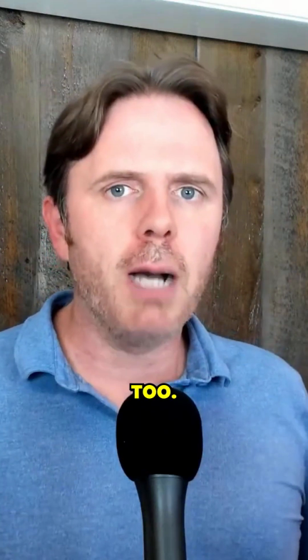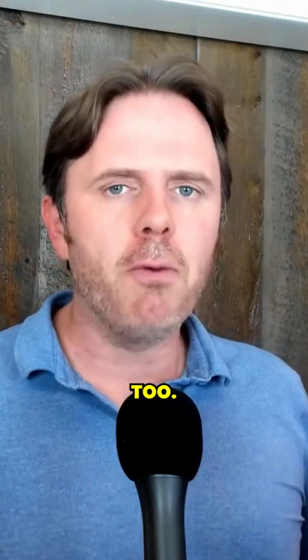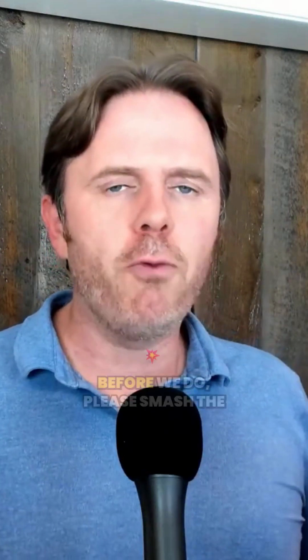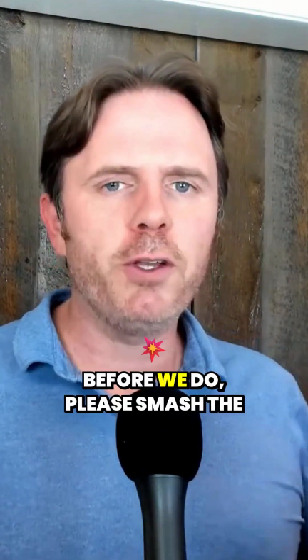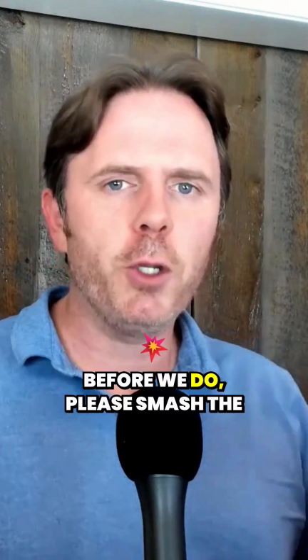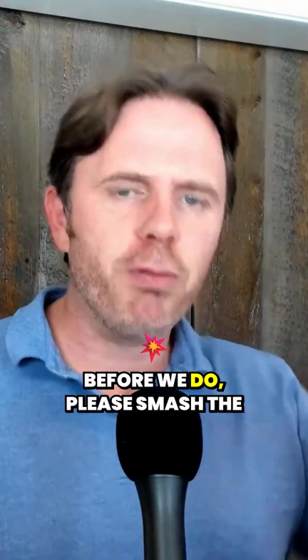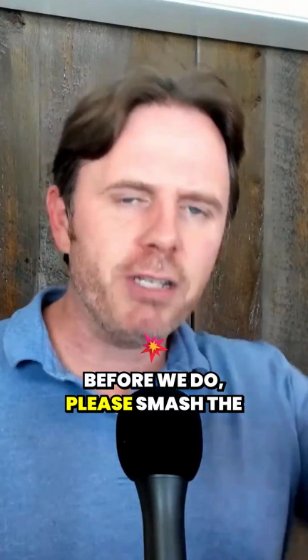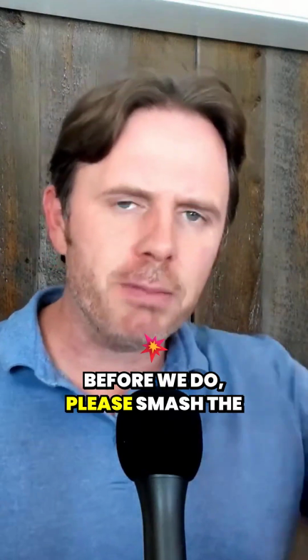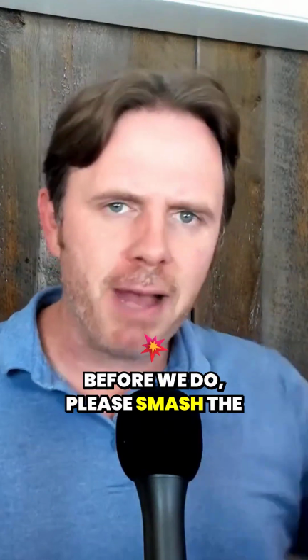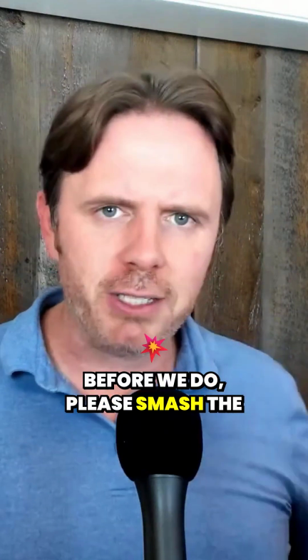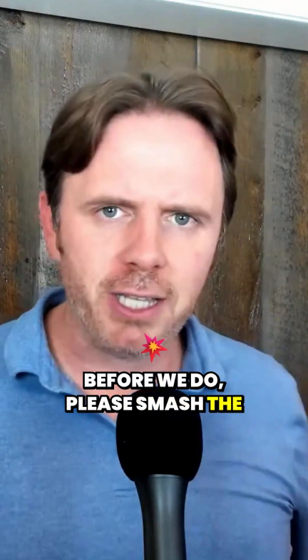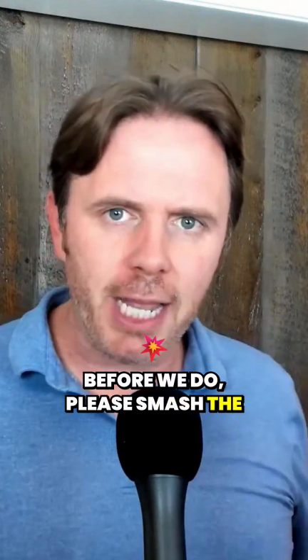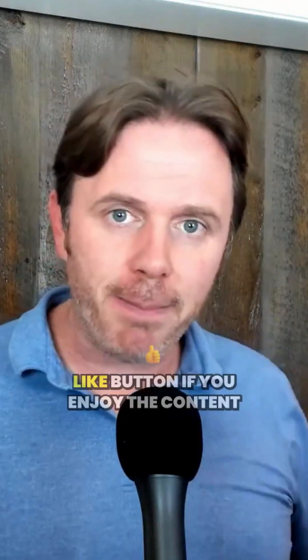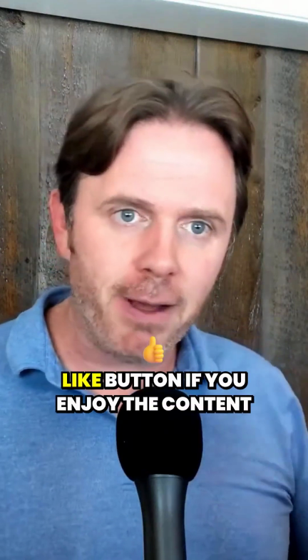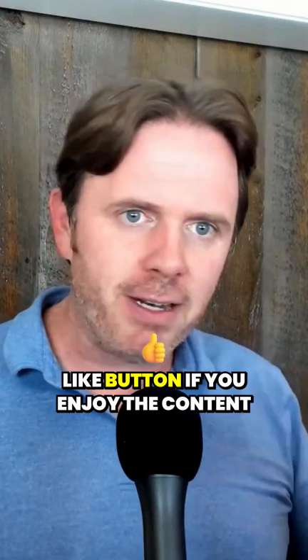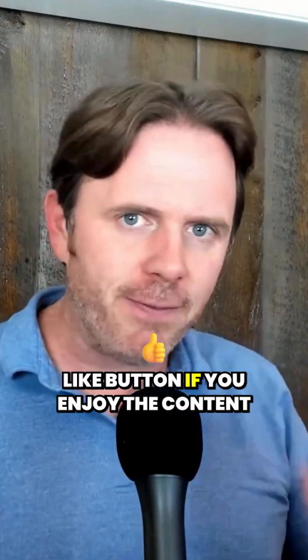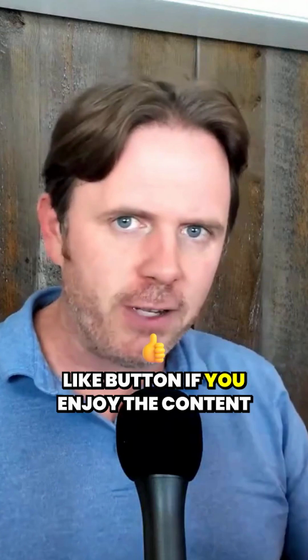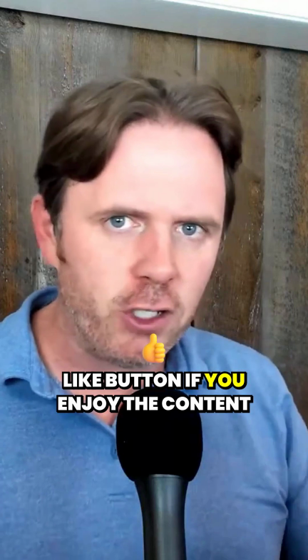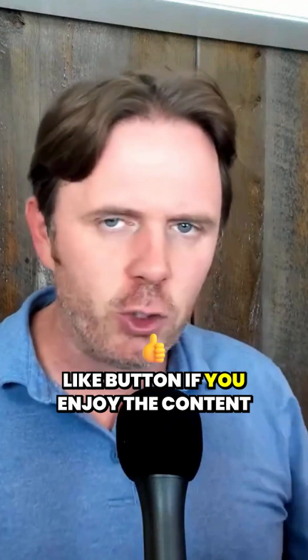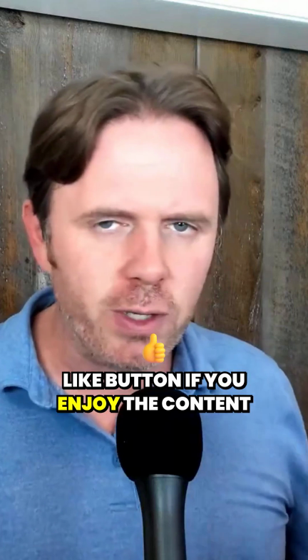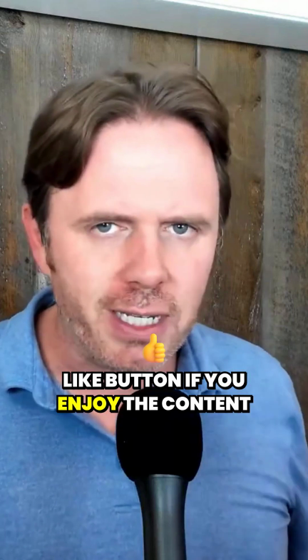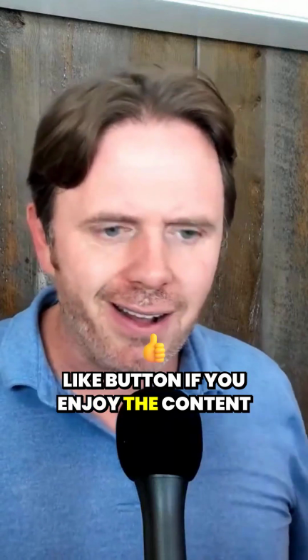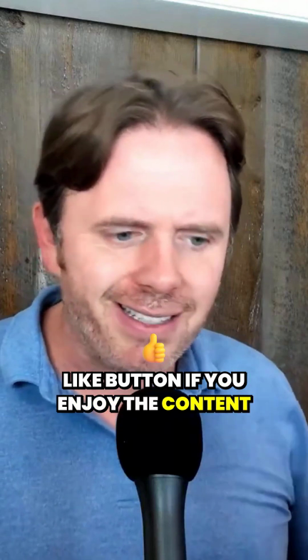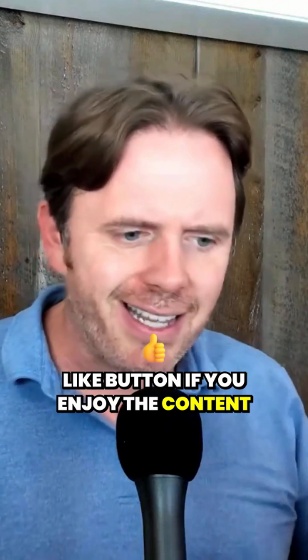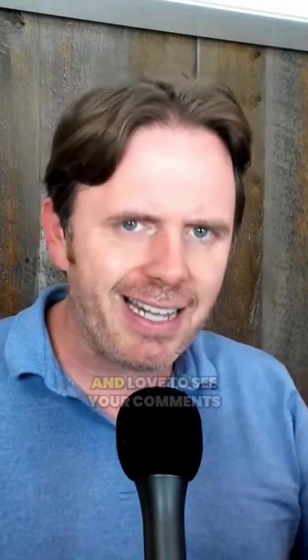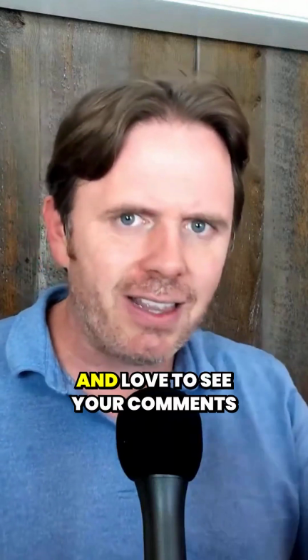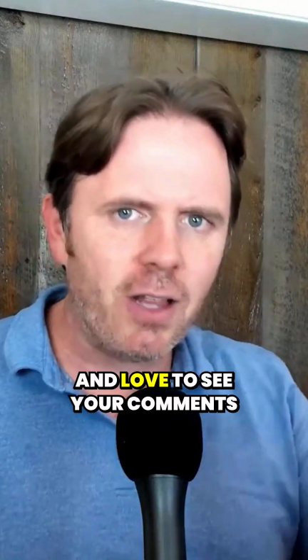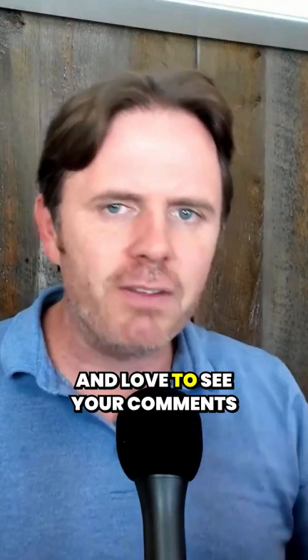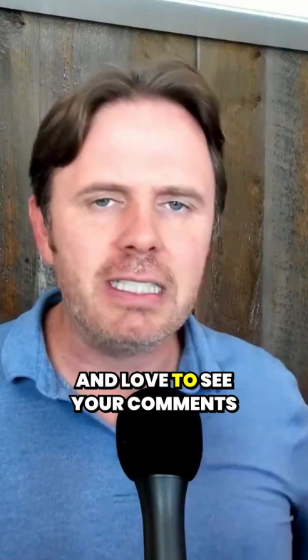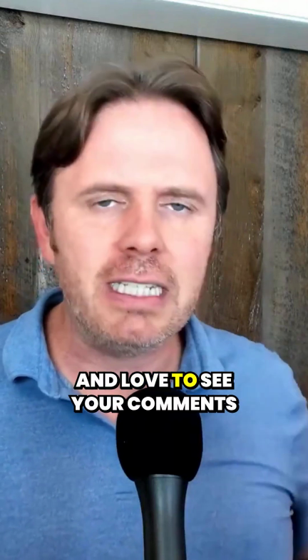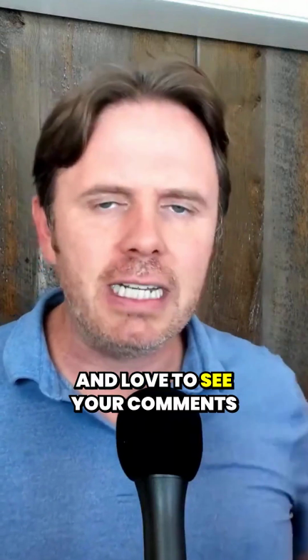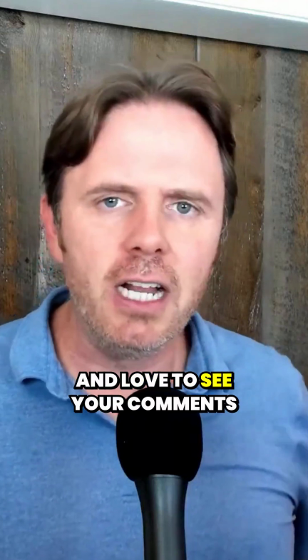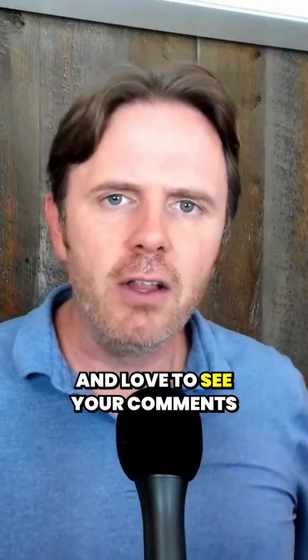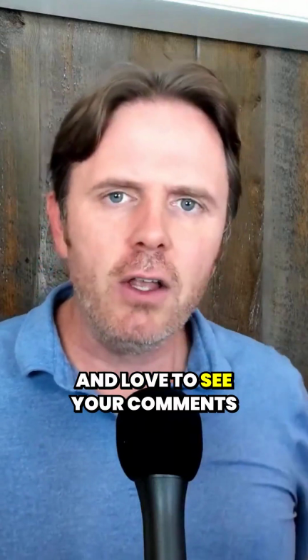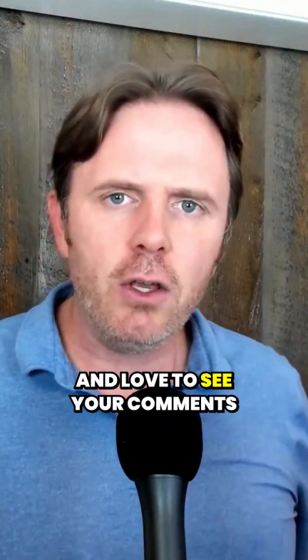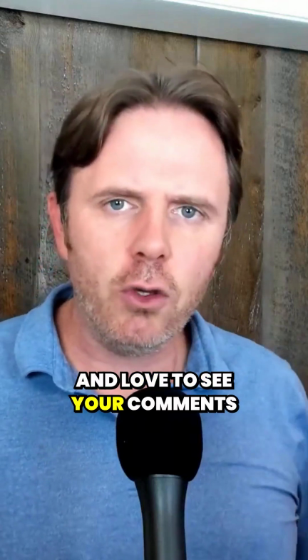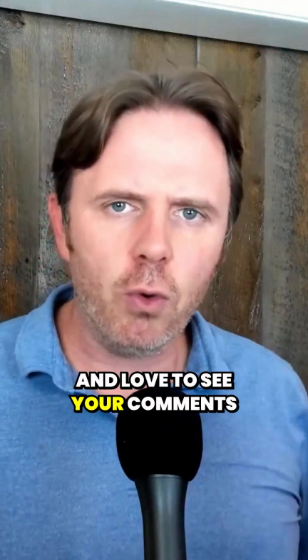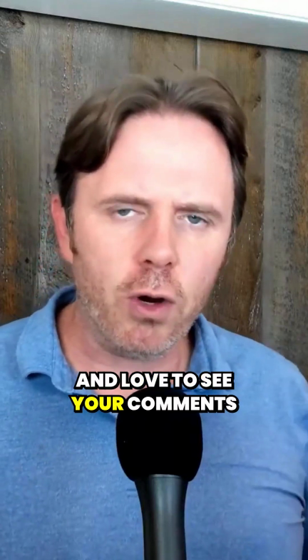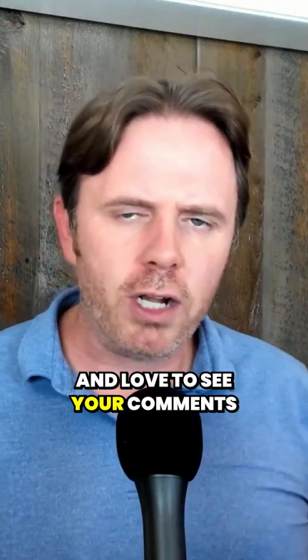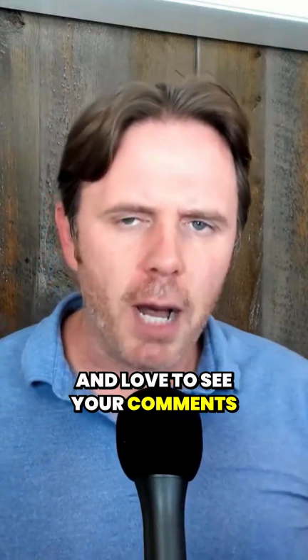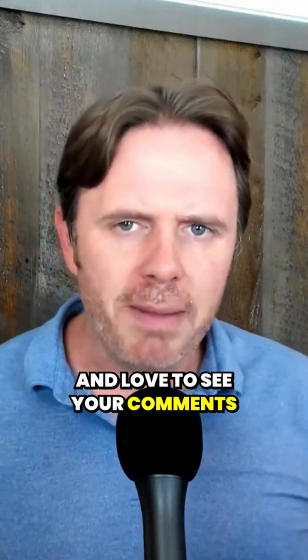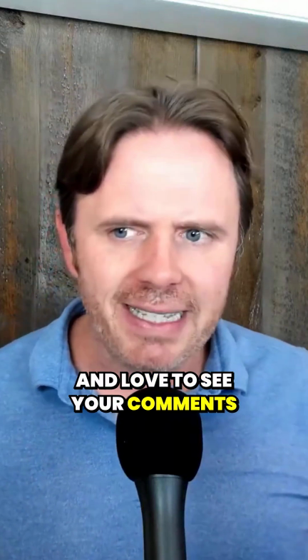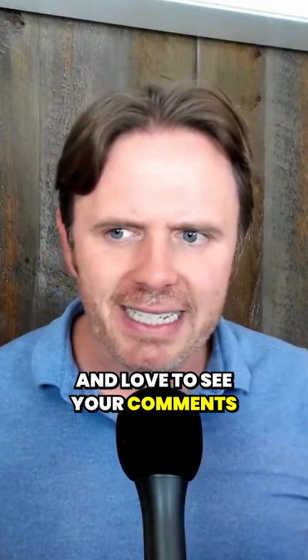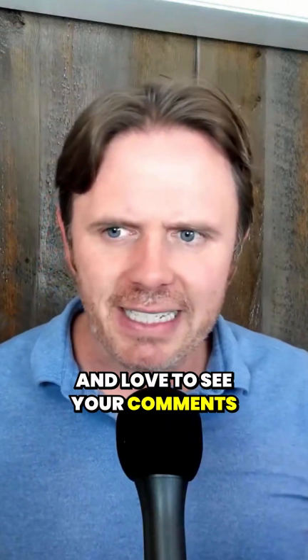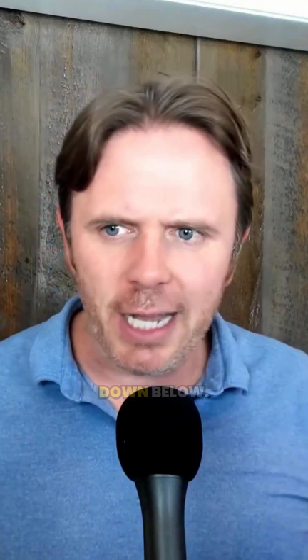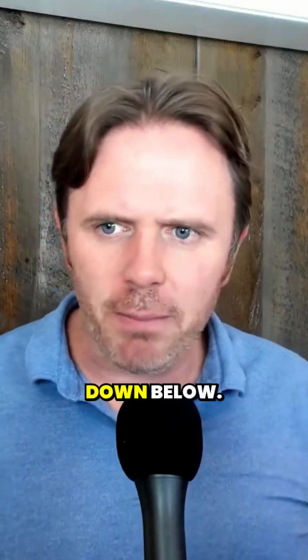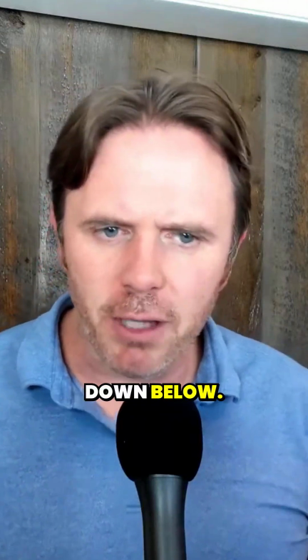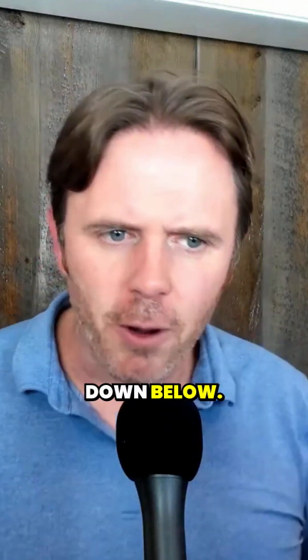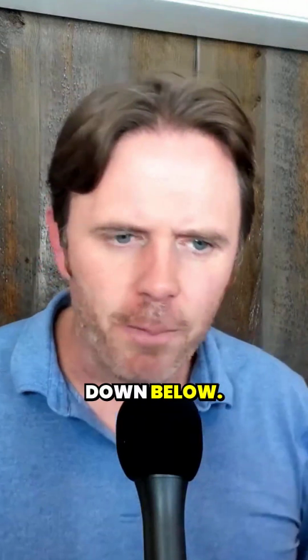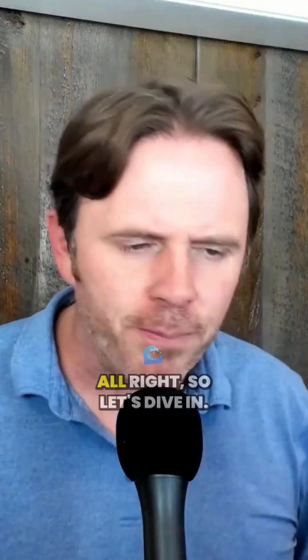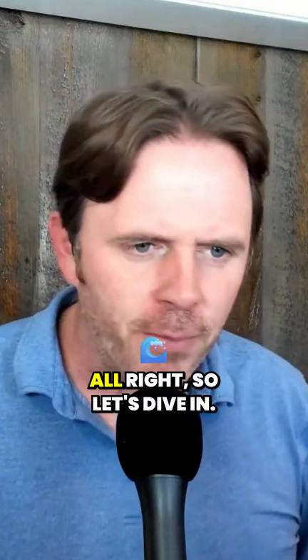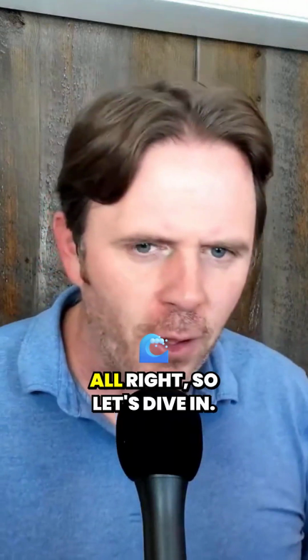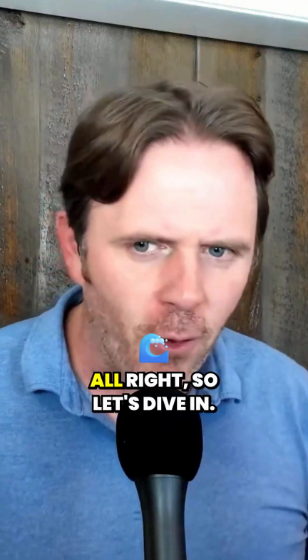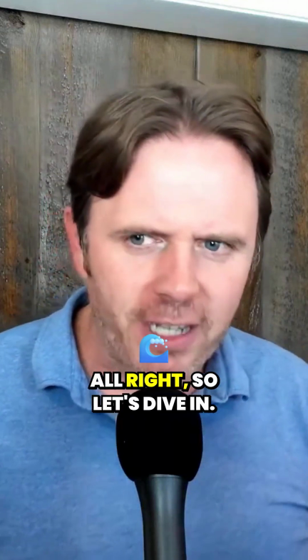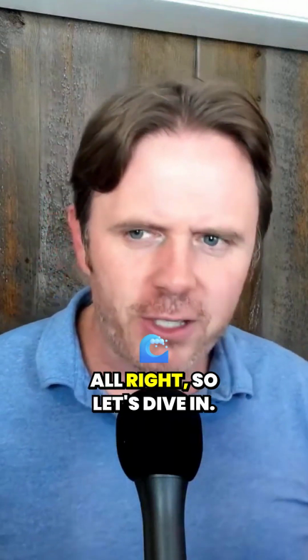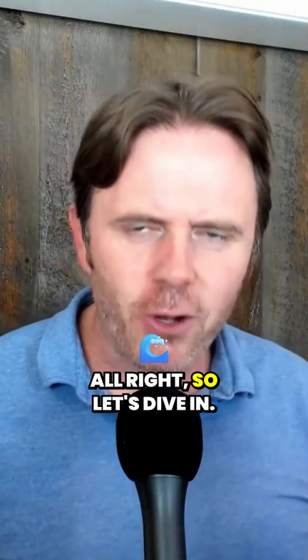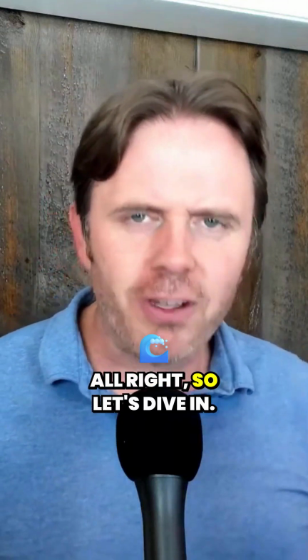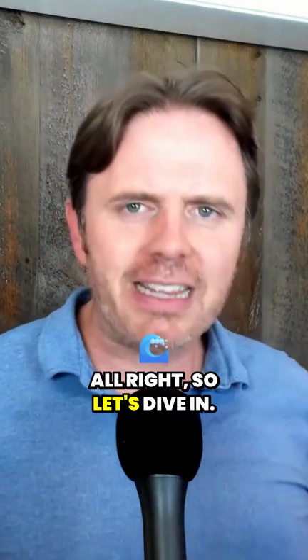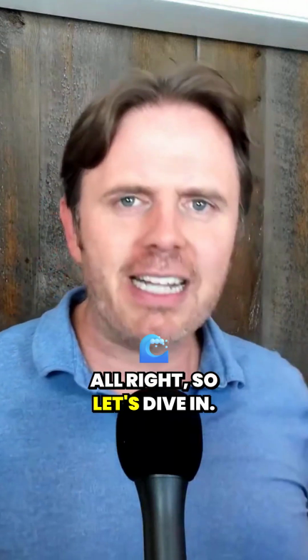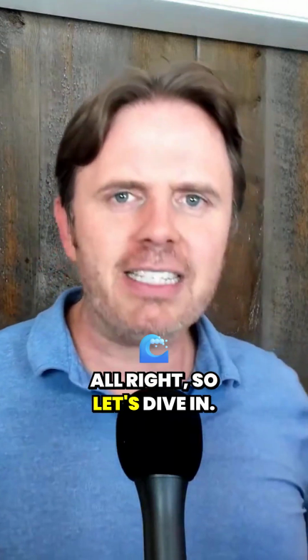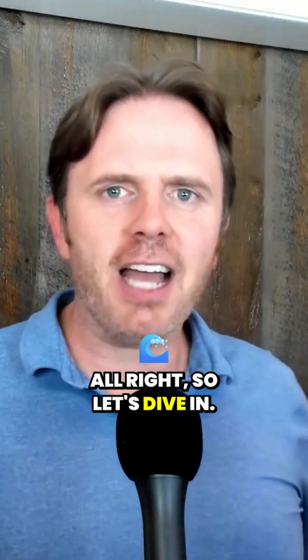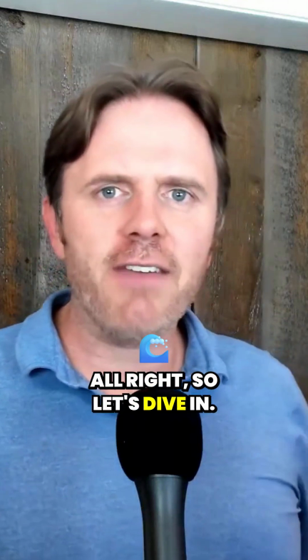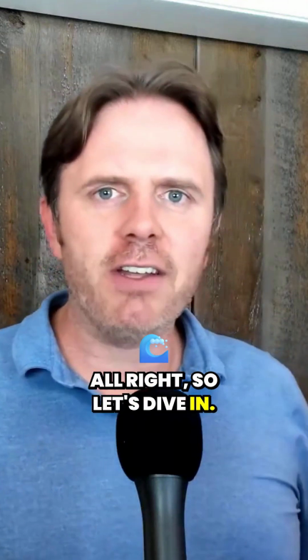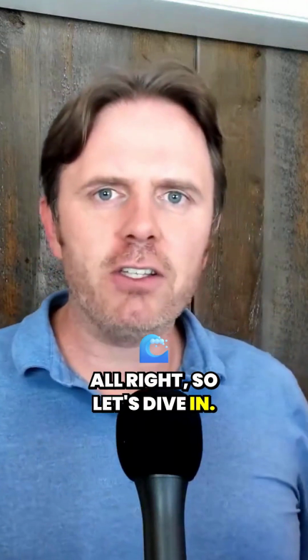Please smash the like button if you enjoy the content and love to see your comments down below. Let's dive in.